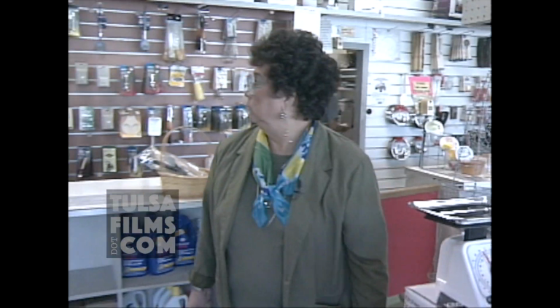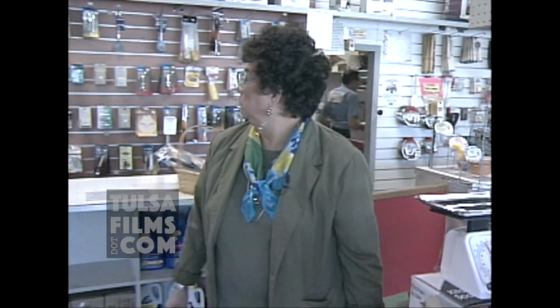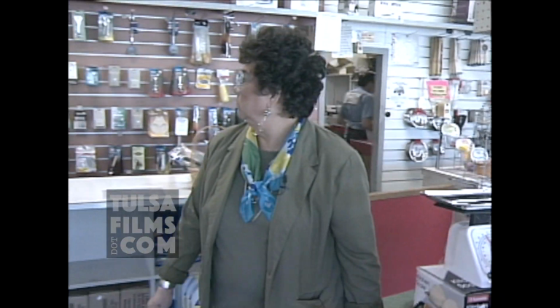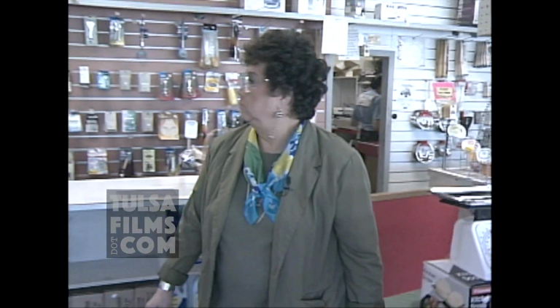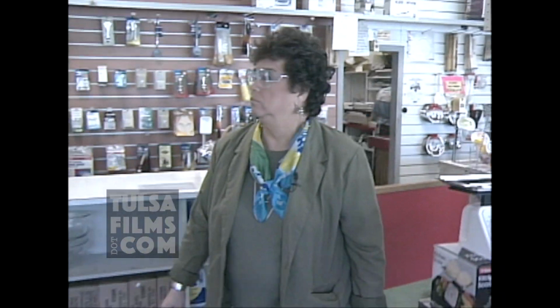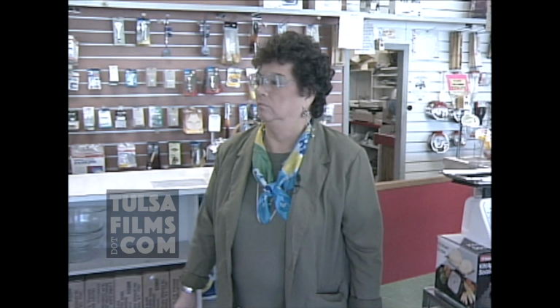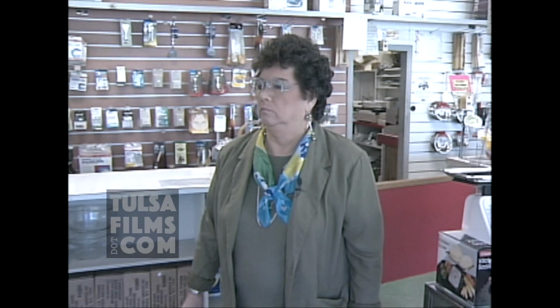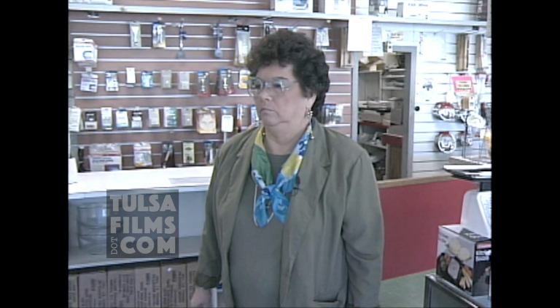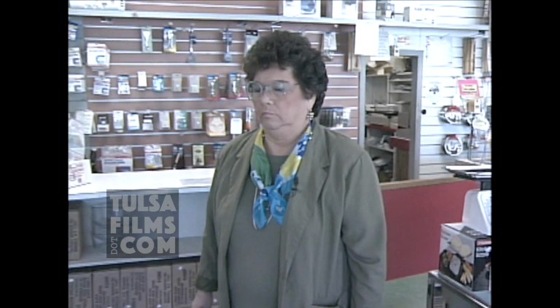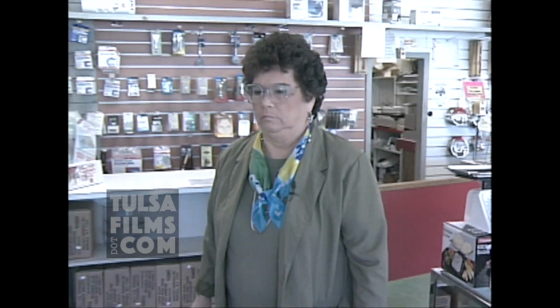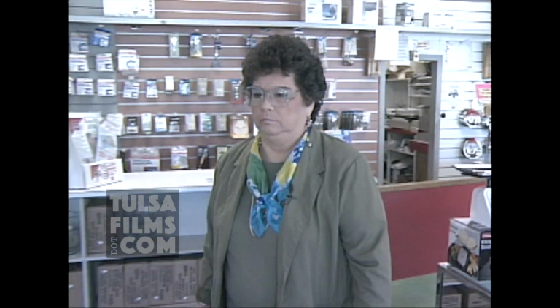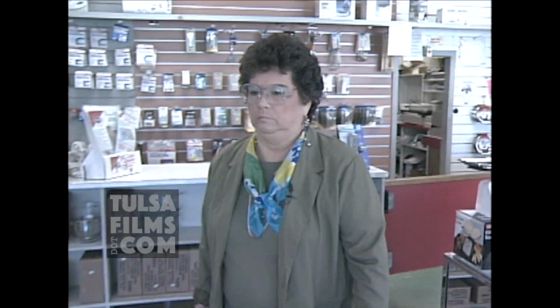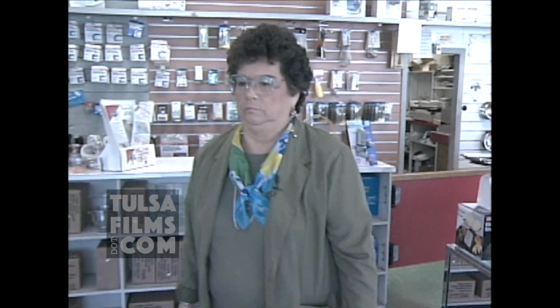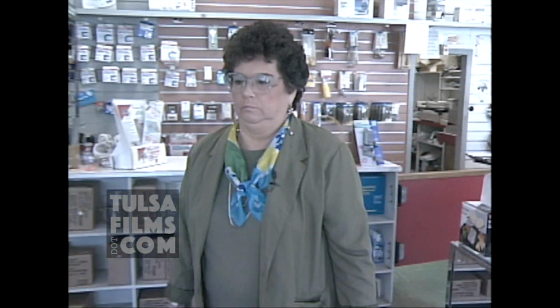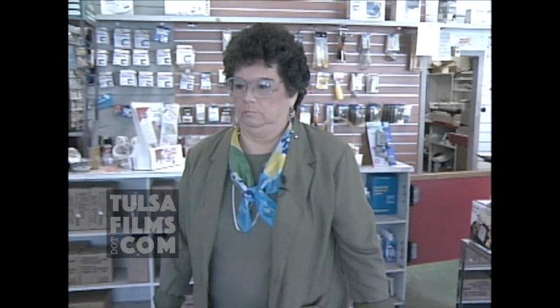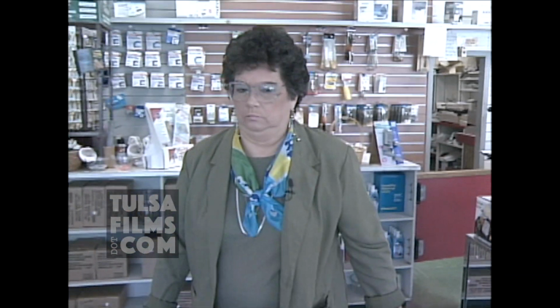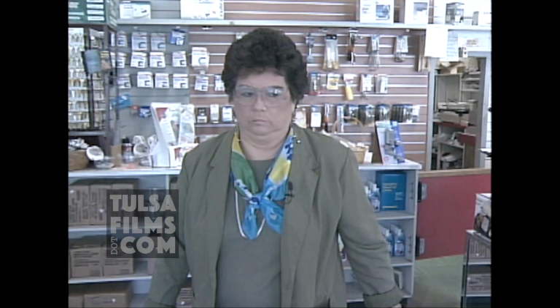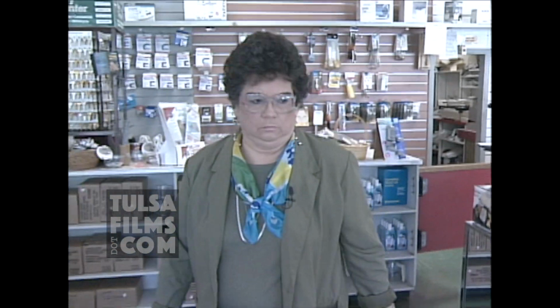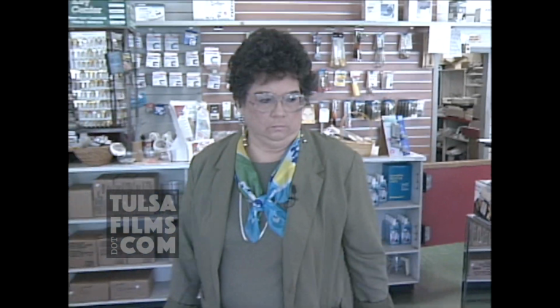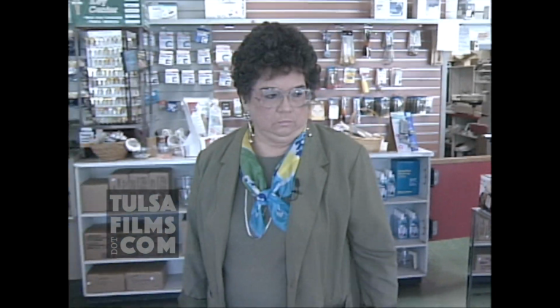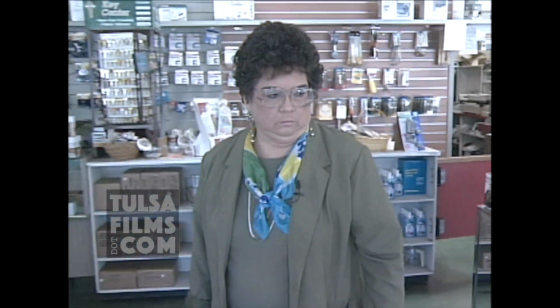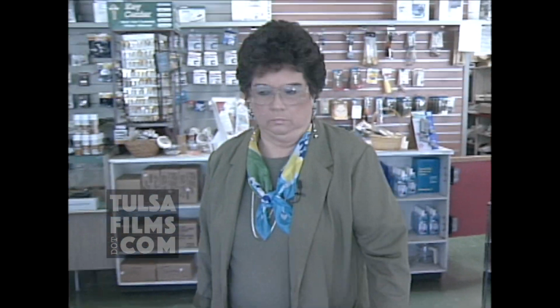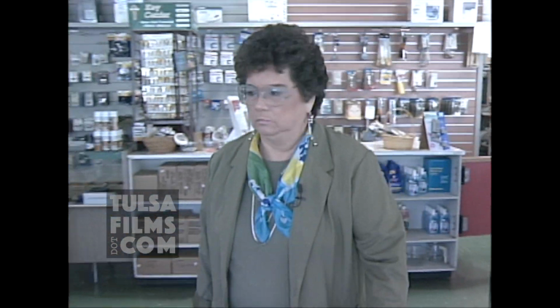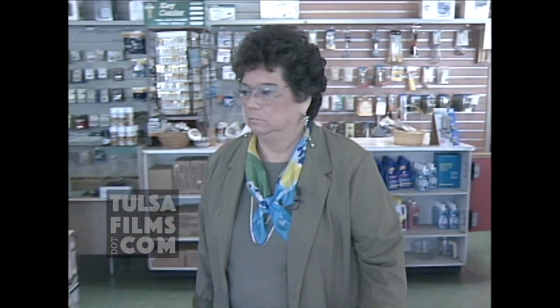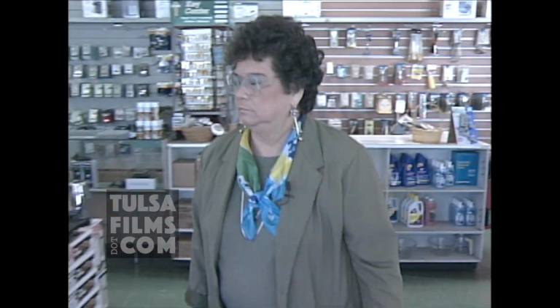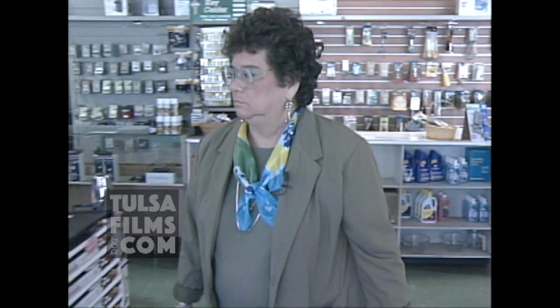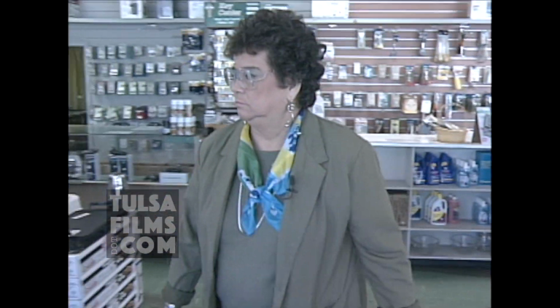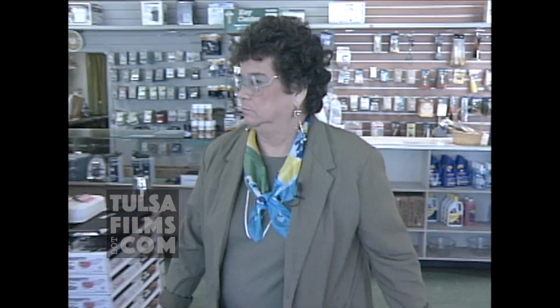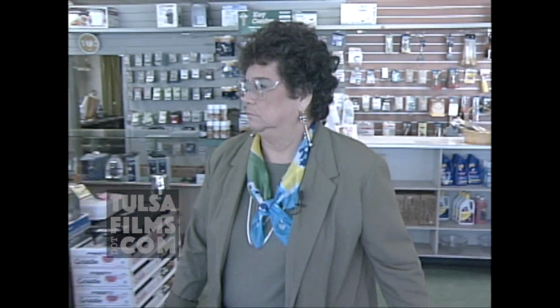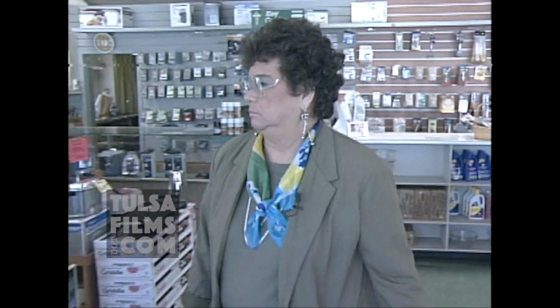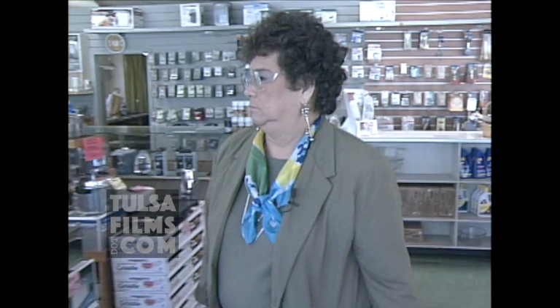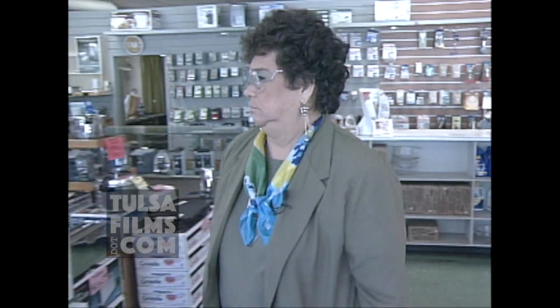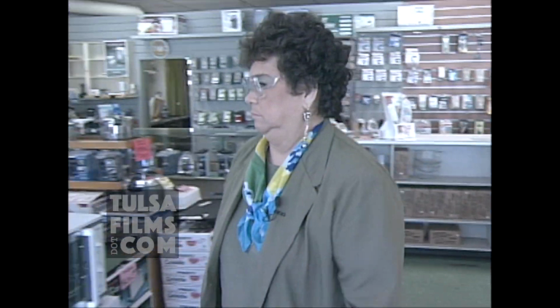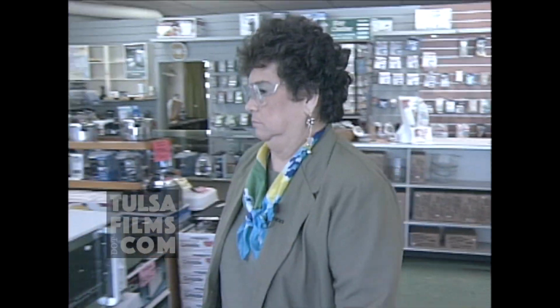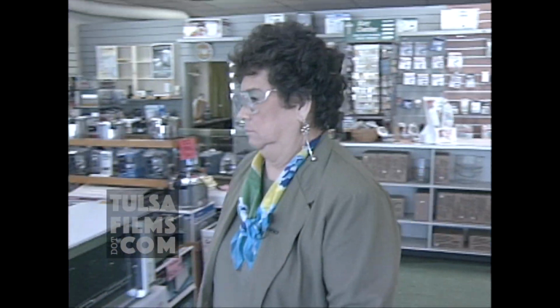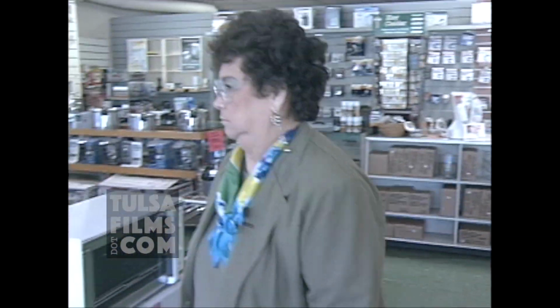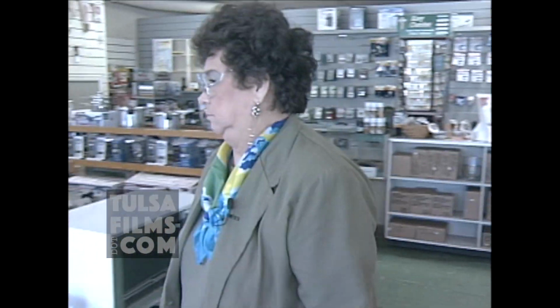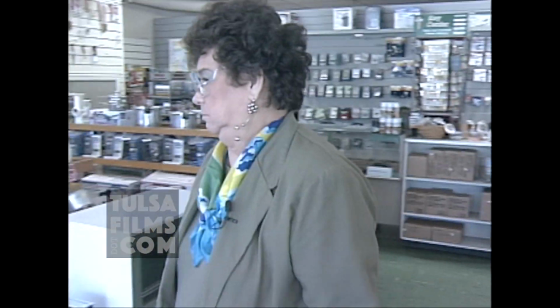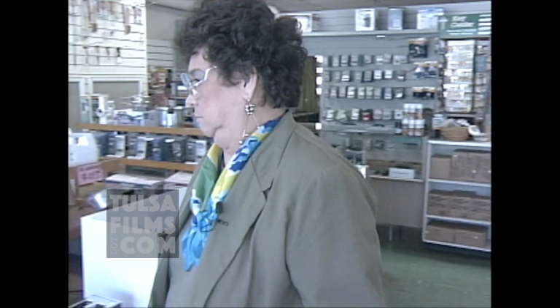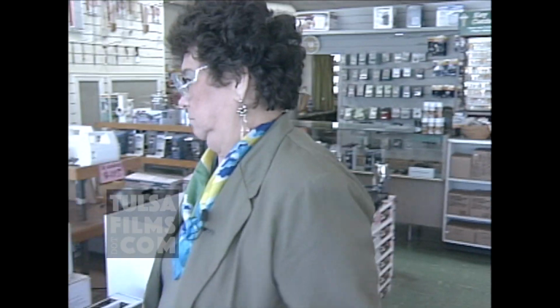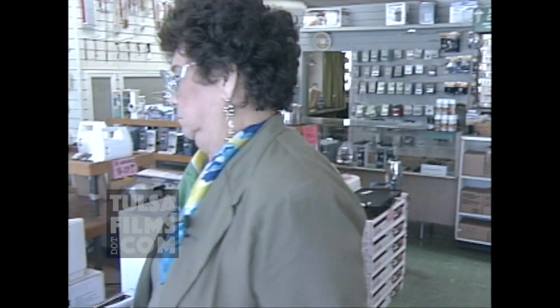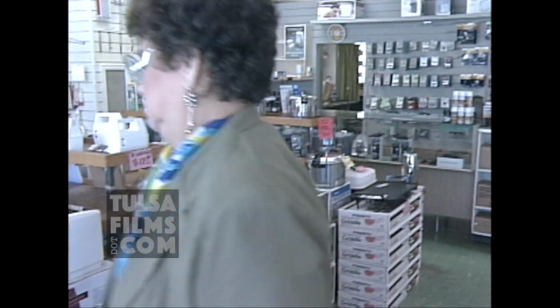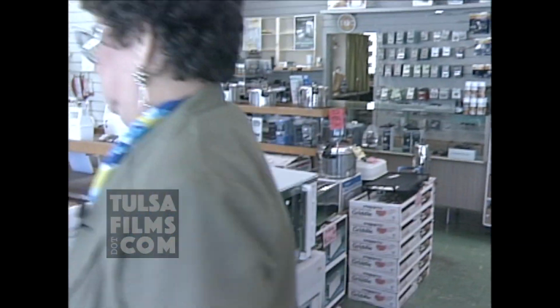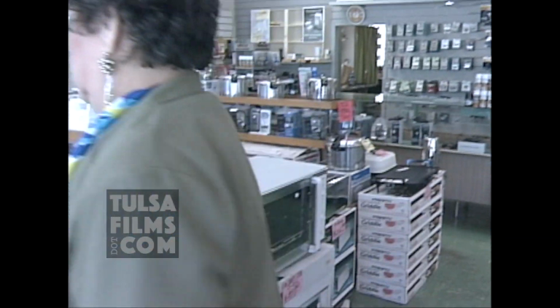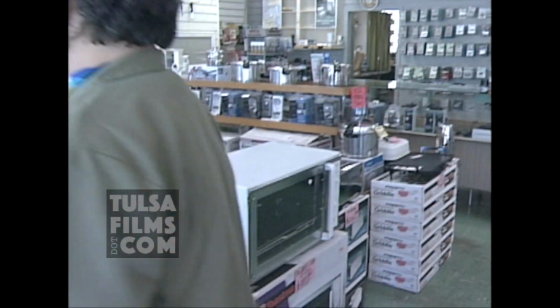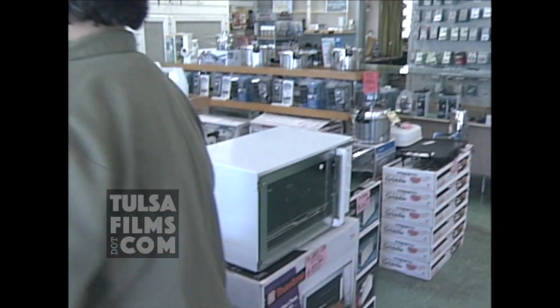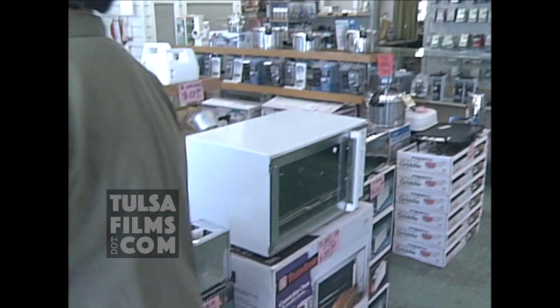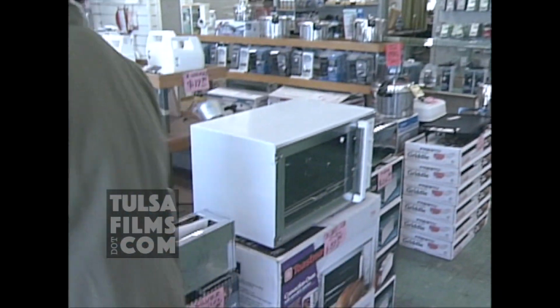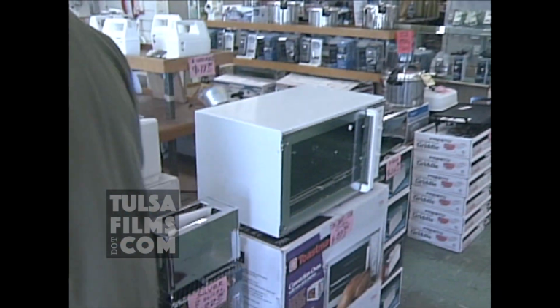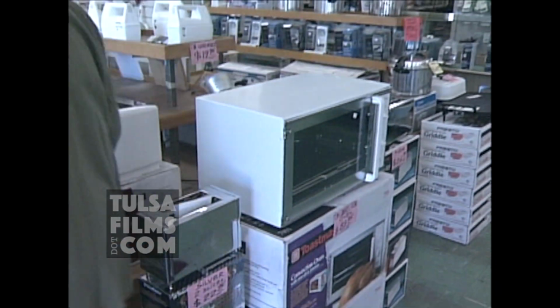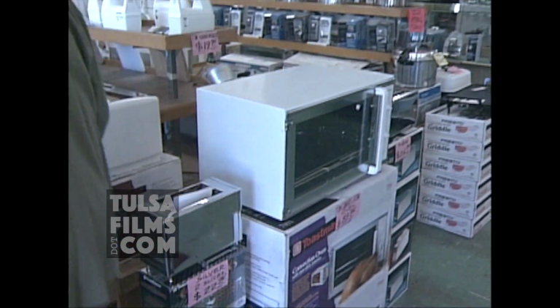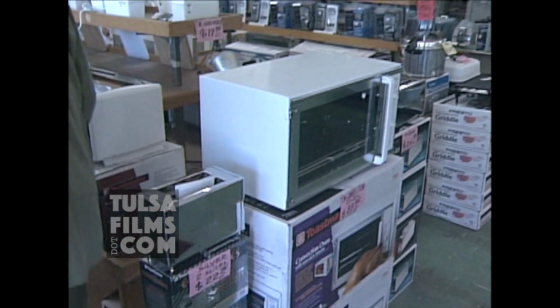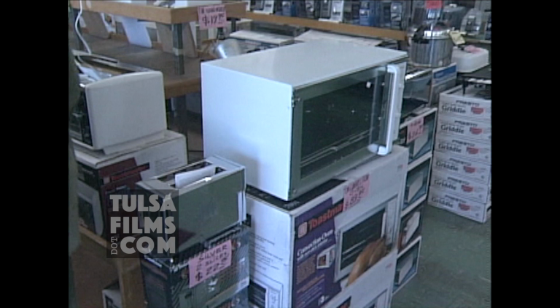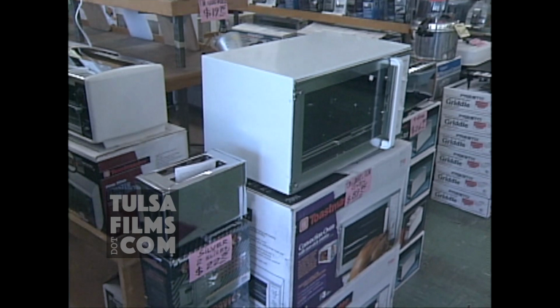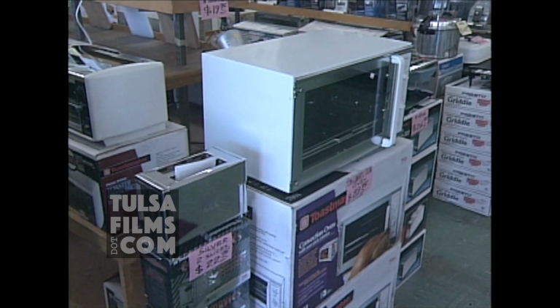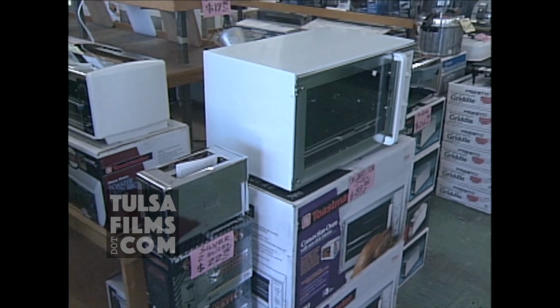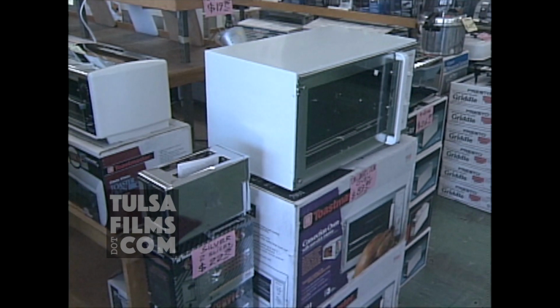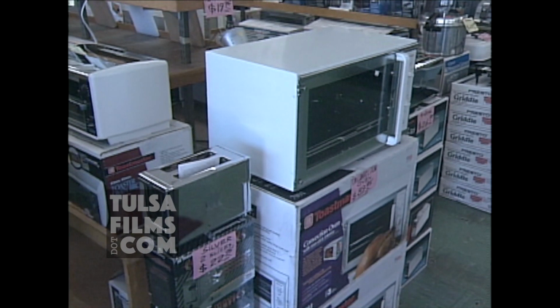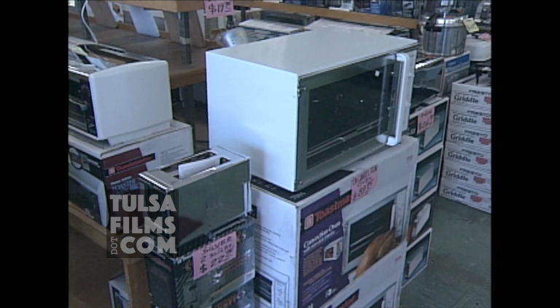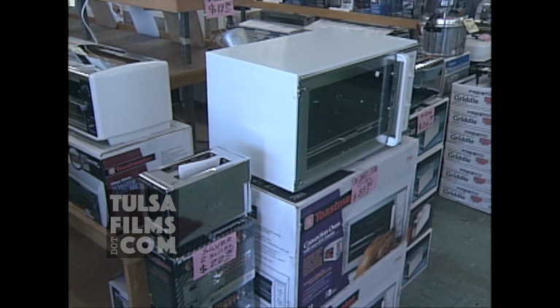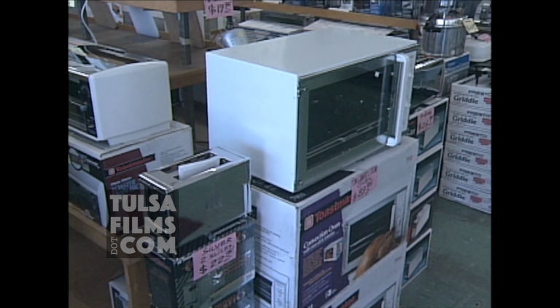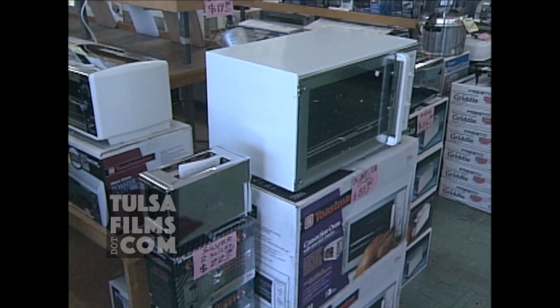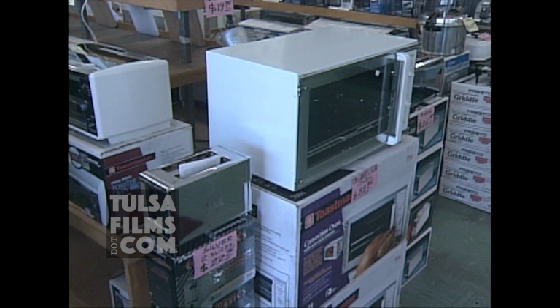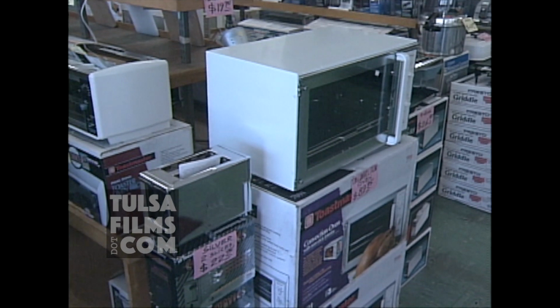Since 1960, Mary has been working at H.L. Moss. It's a store where they repair all types of appliances.